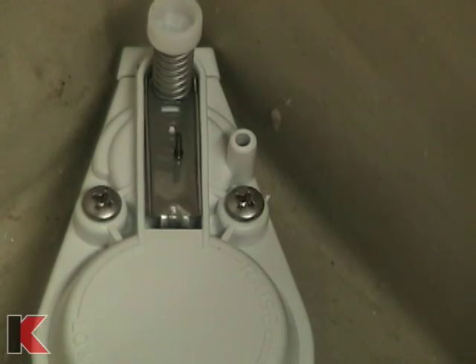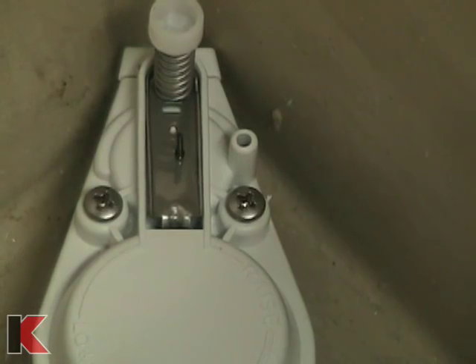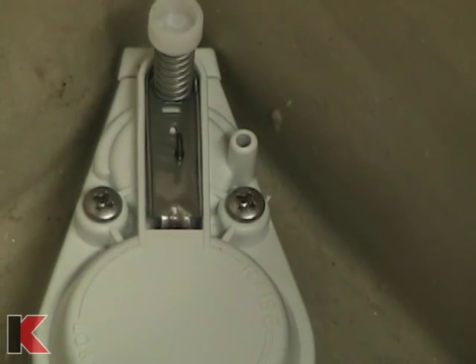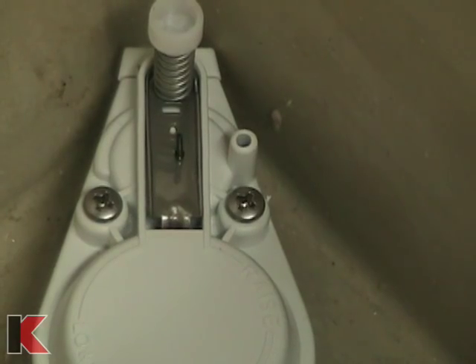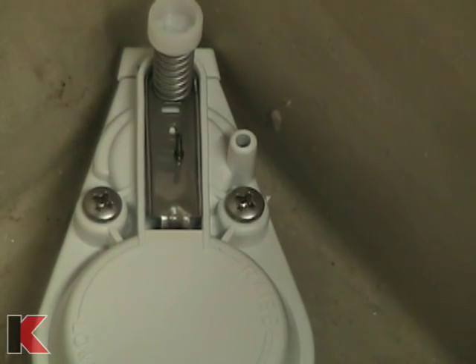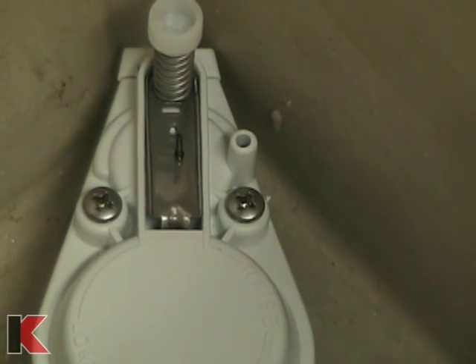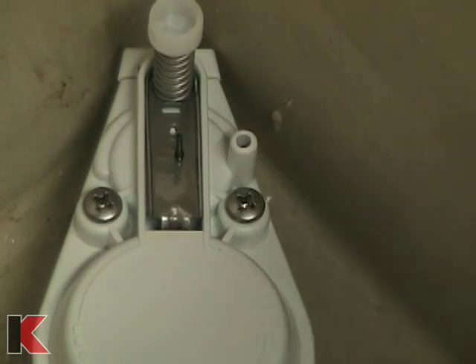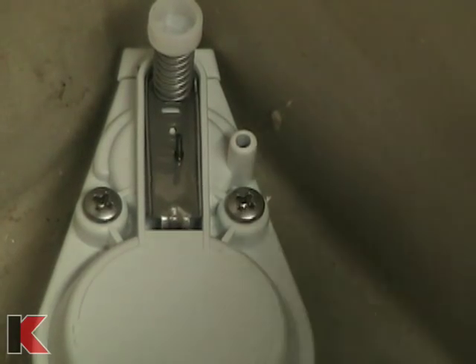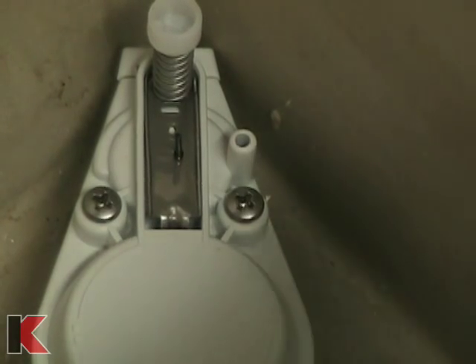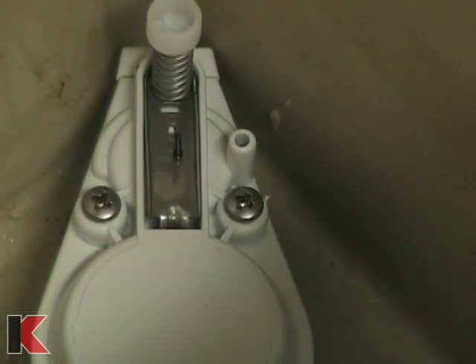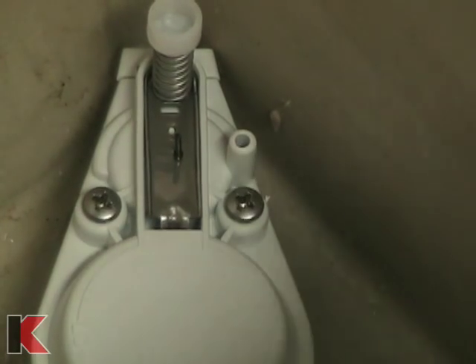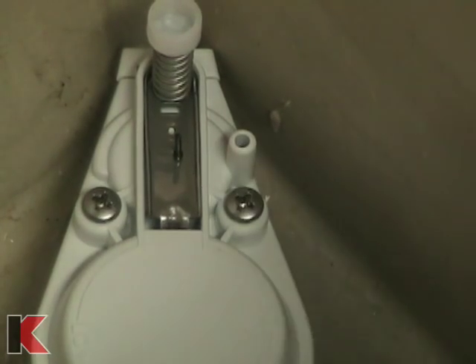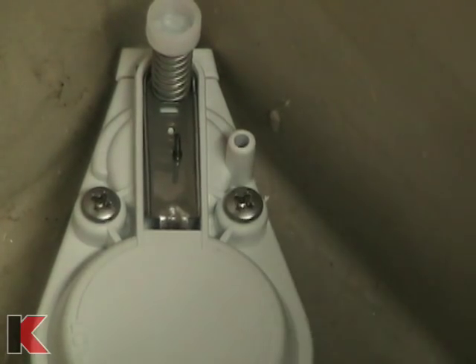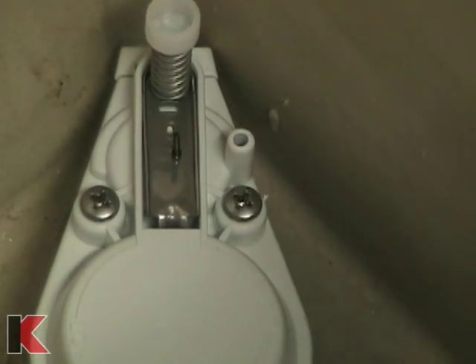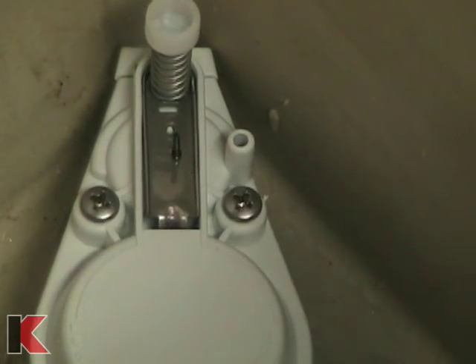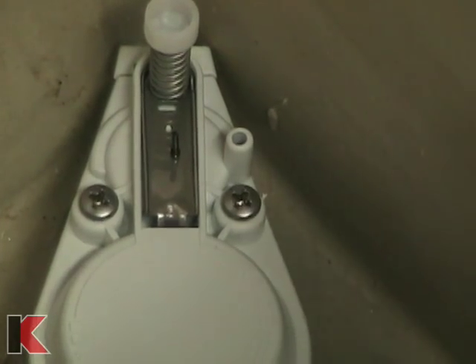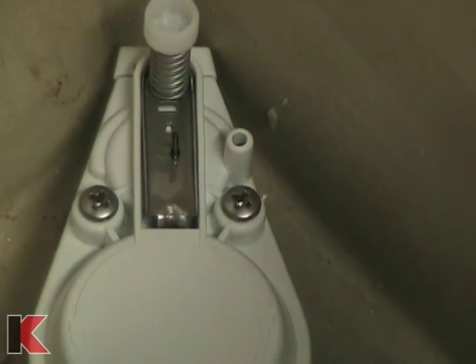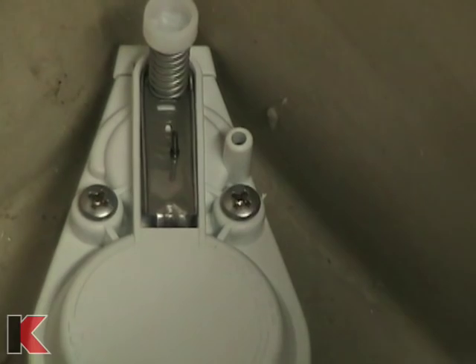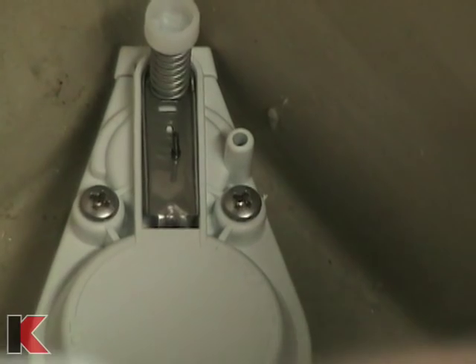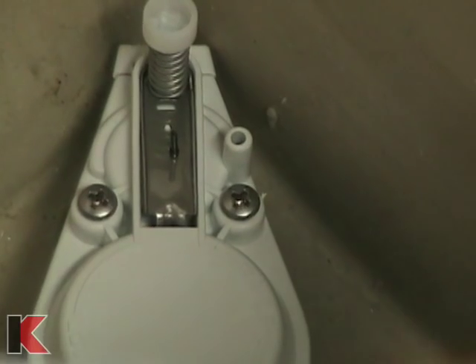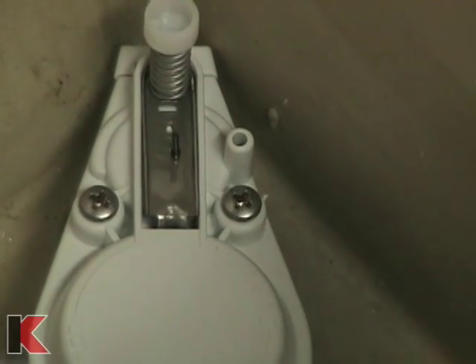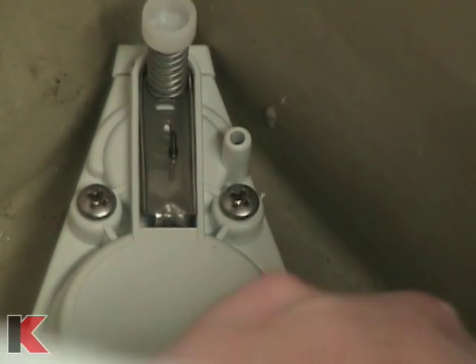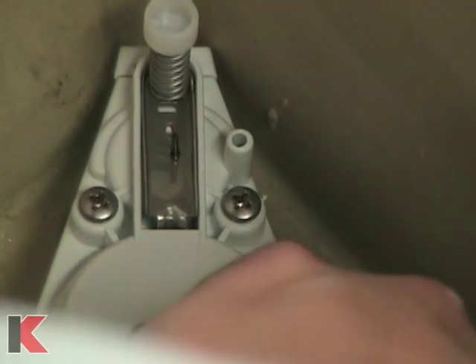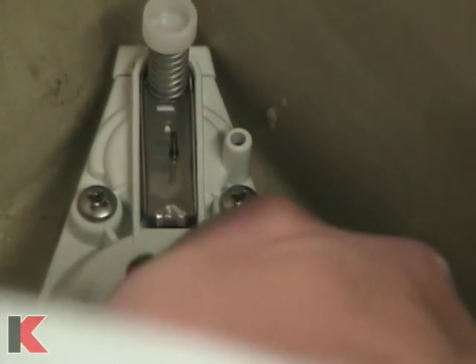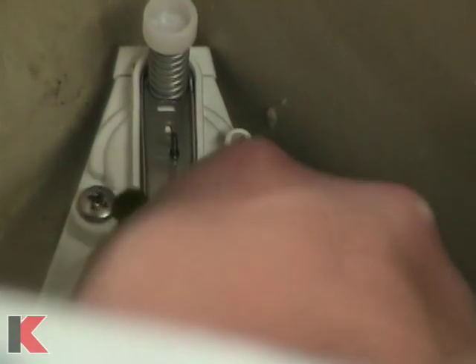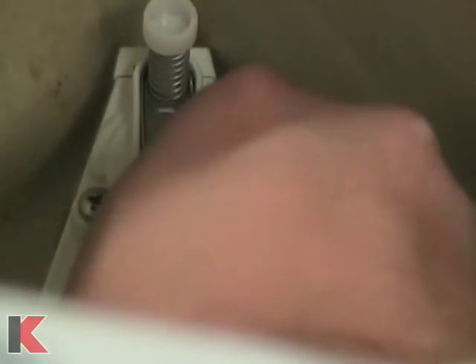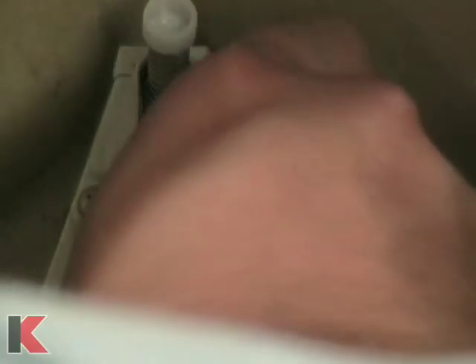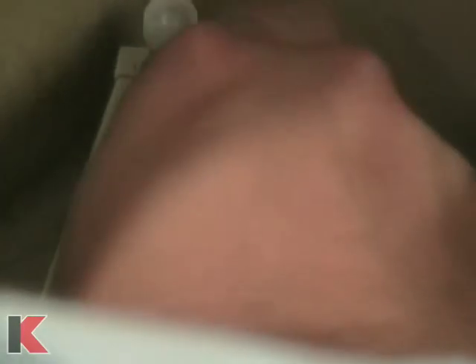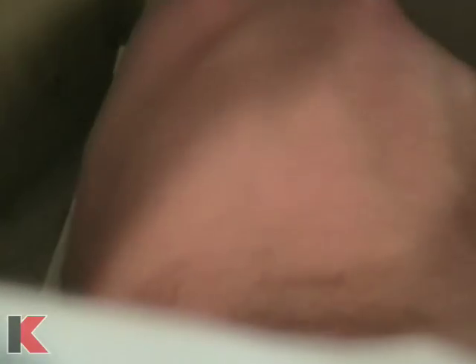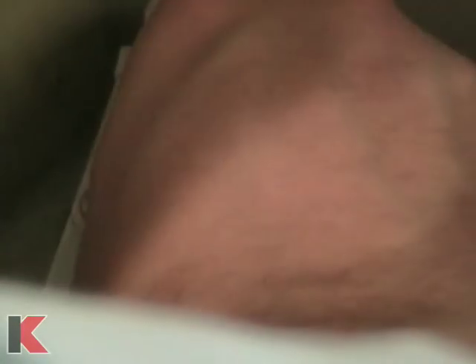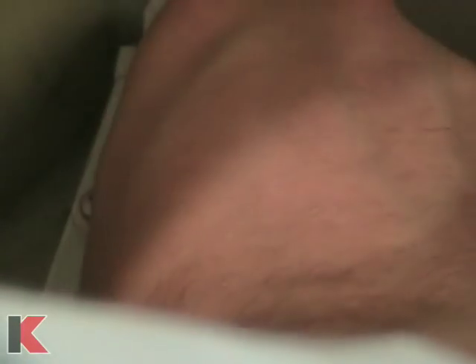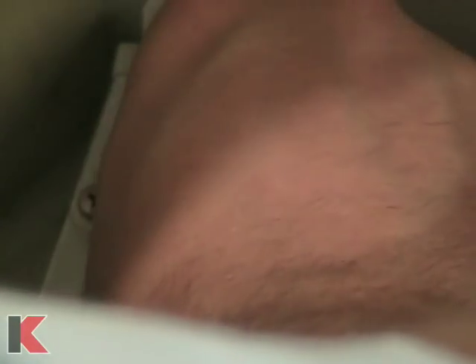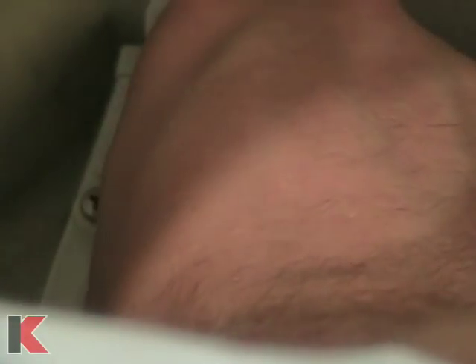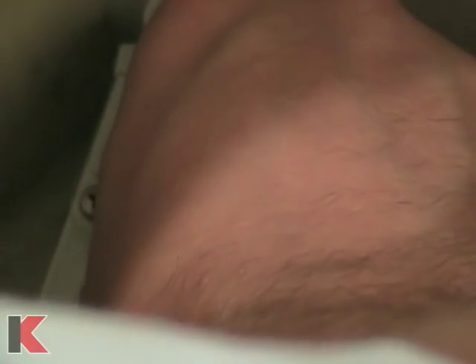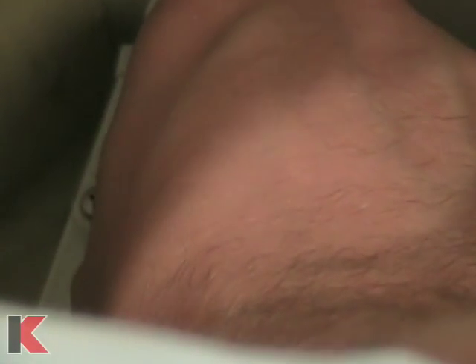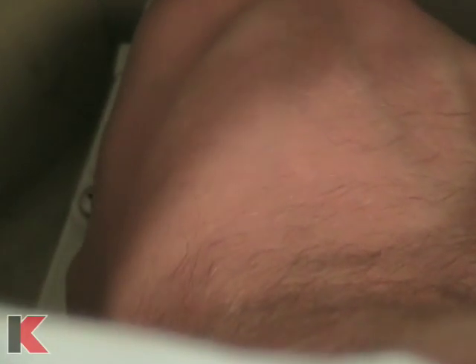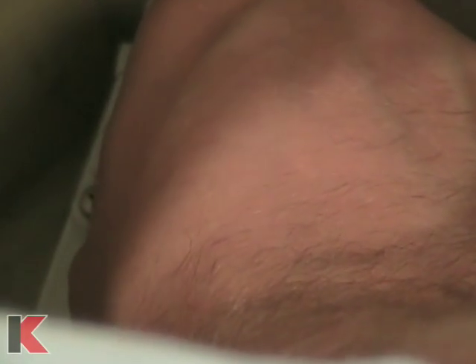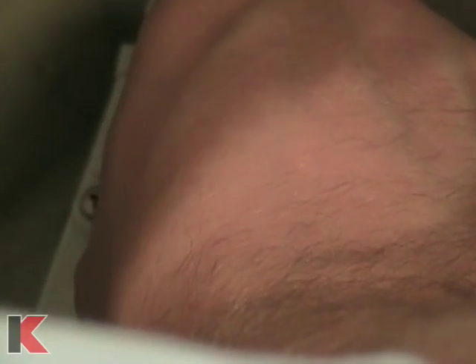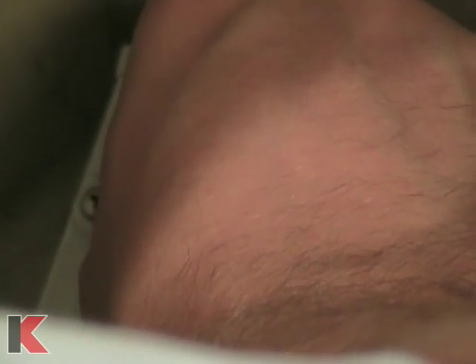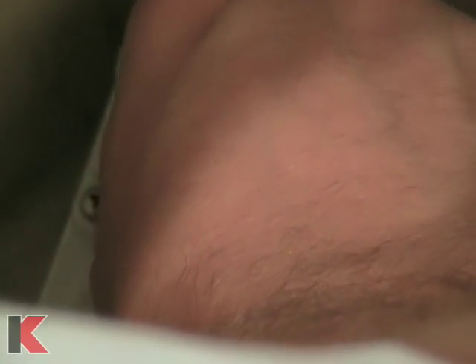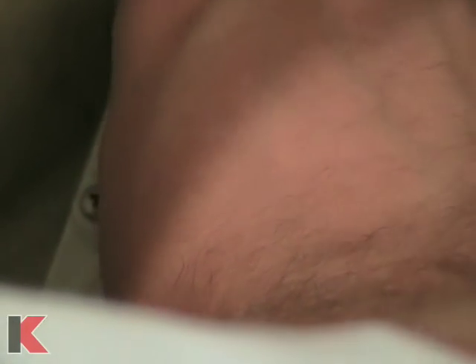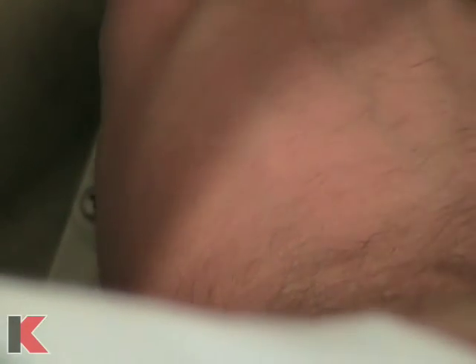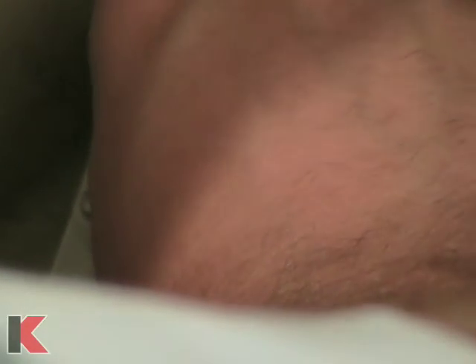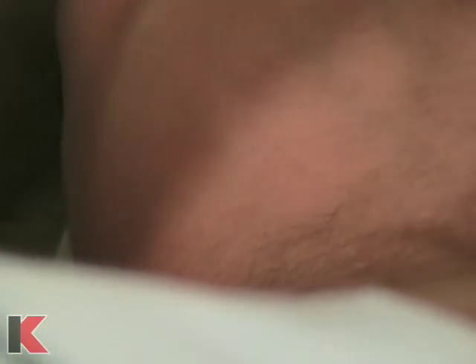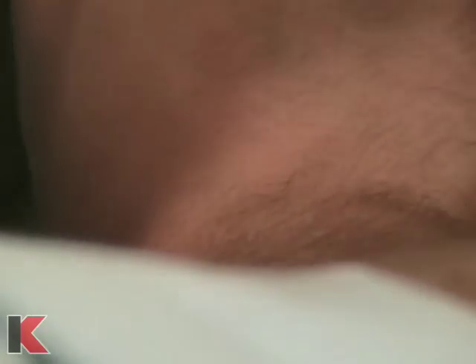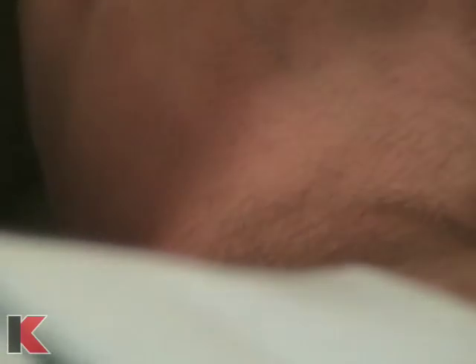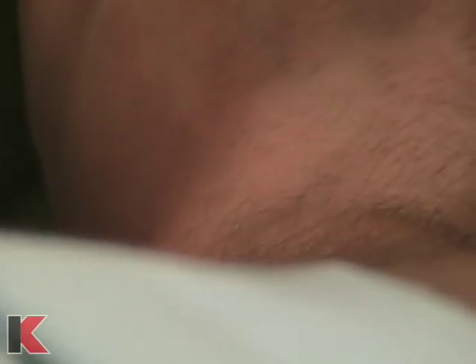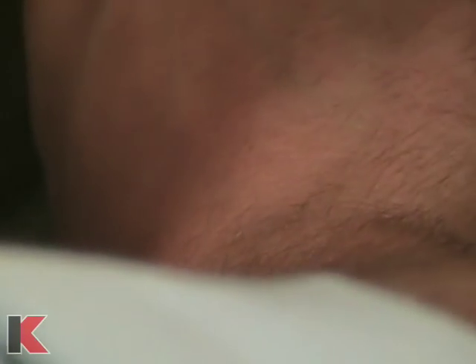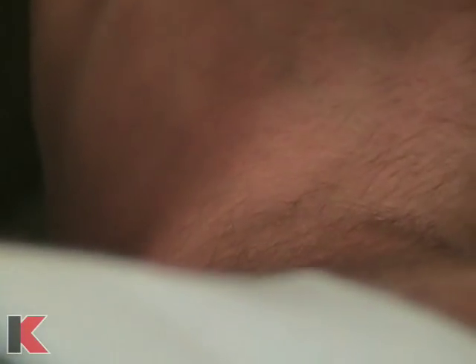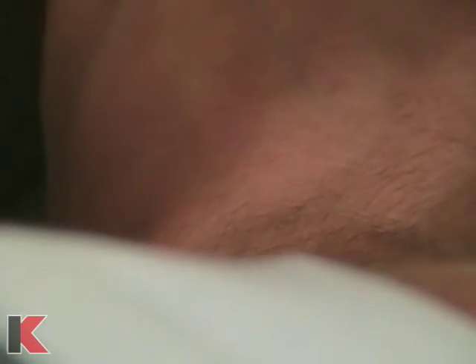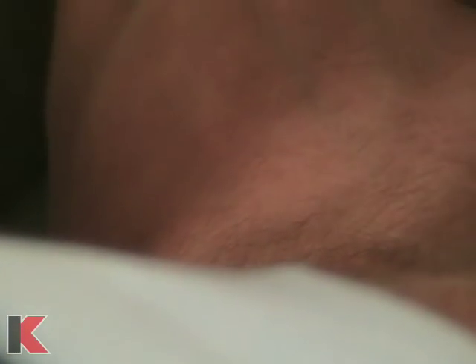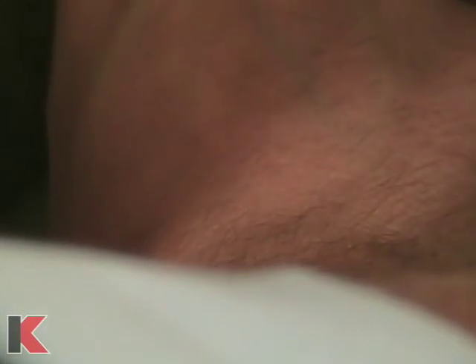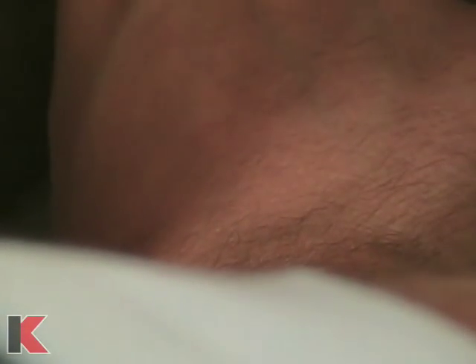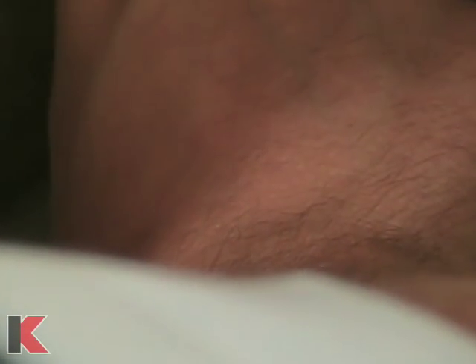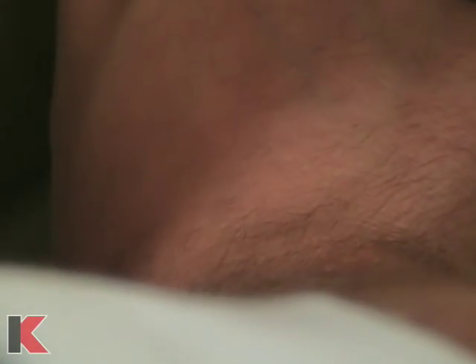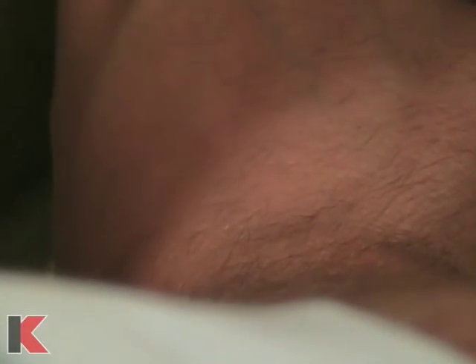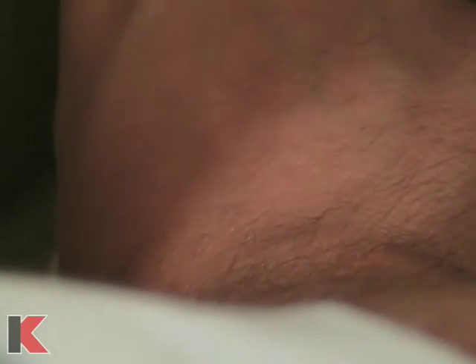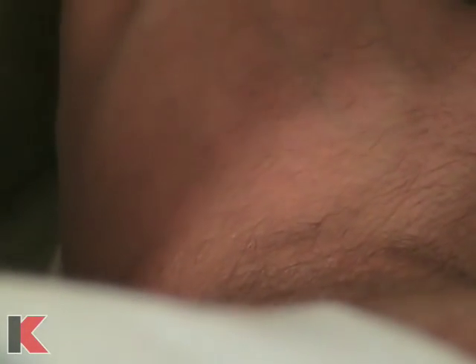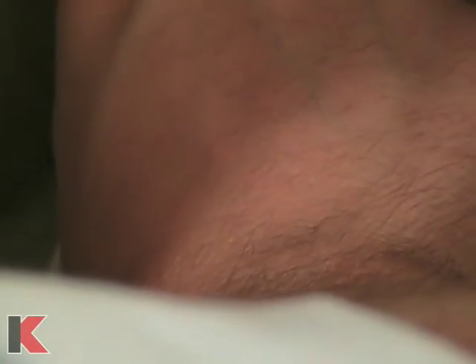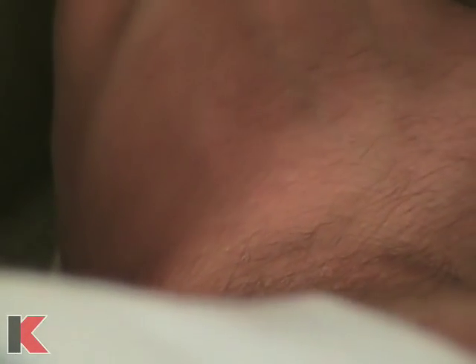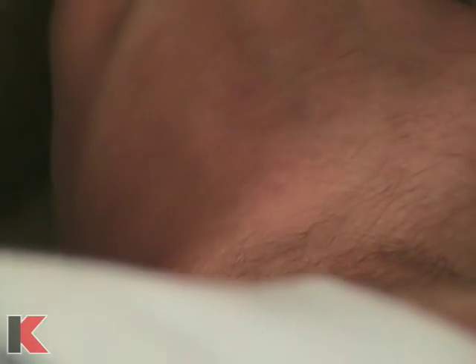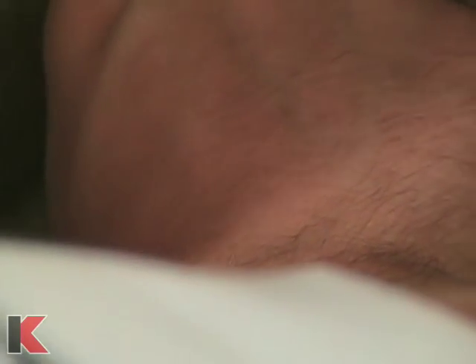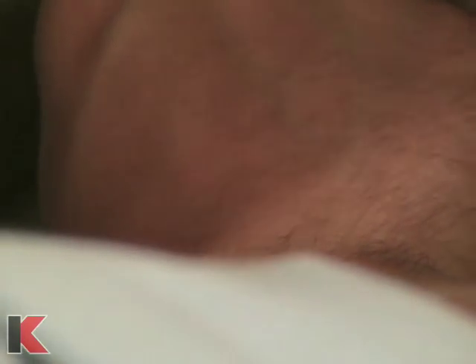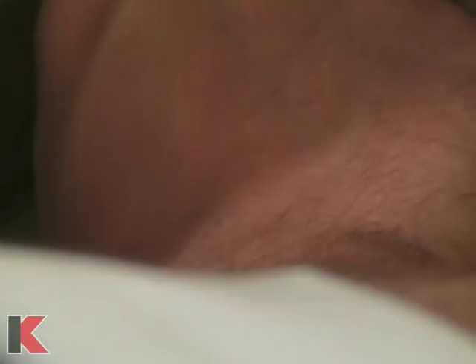Connect the refill tube to the outlet on the fill valve, then connect the other end of the refill tube to the overflow pipe.